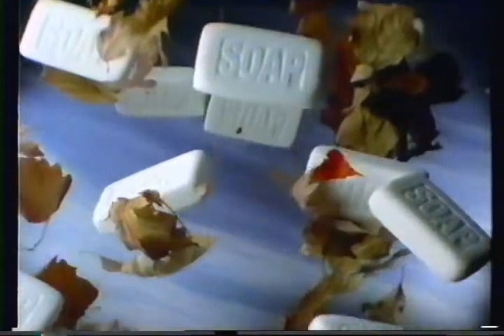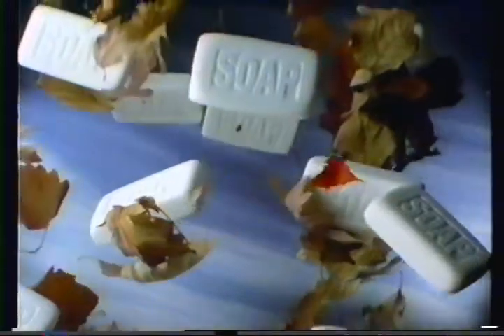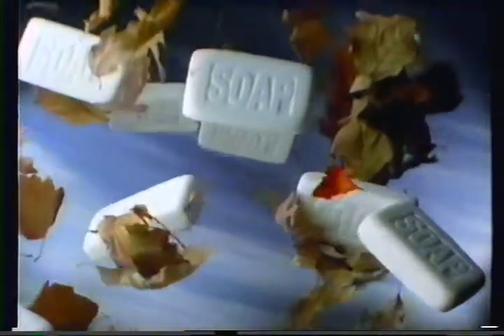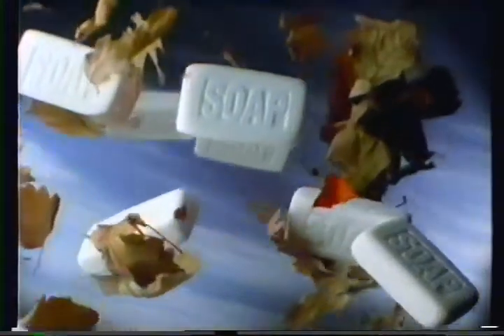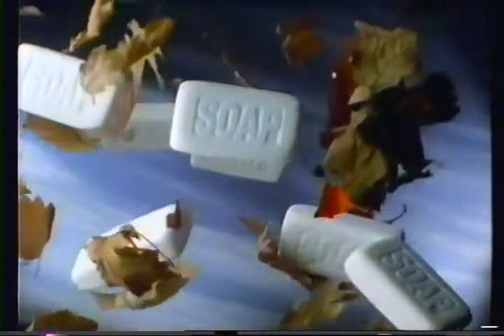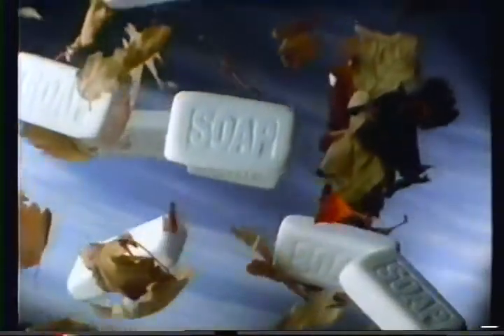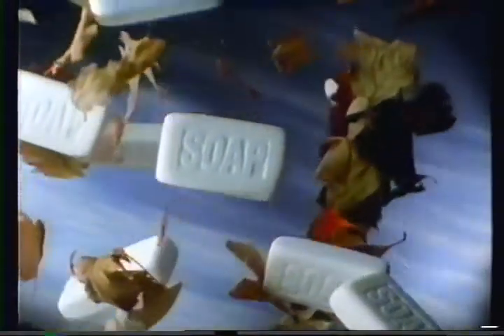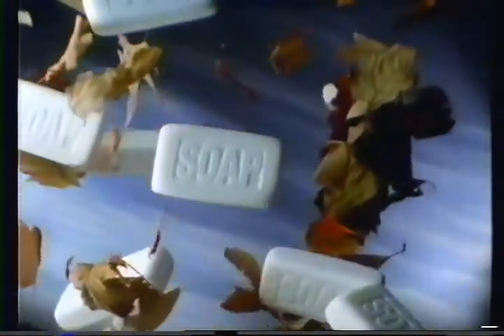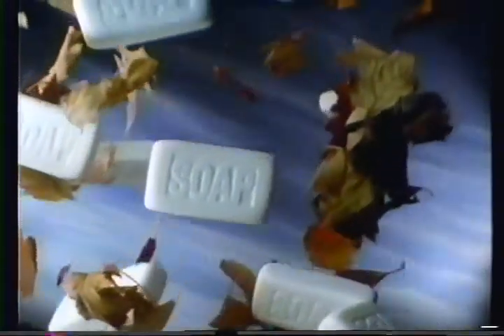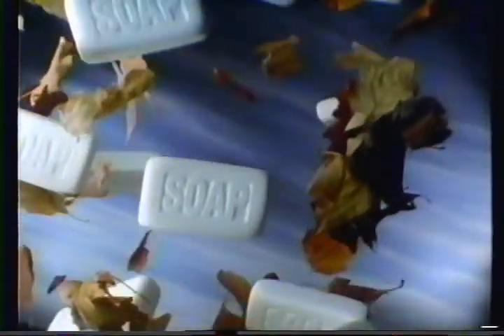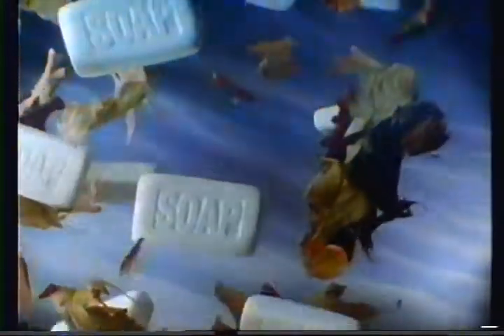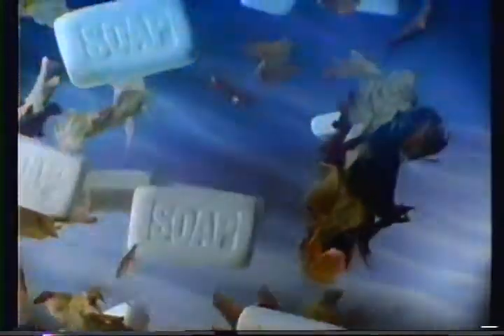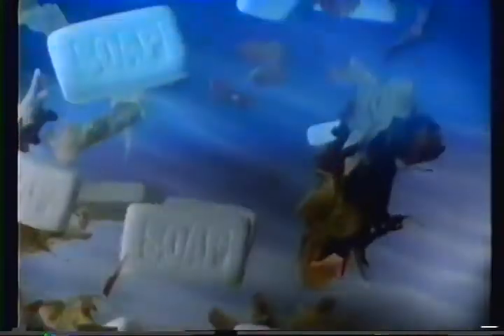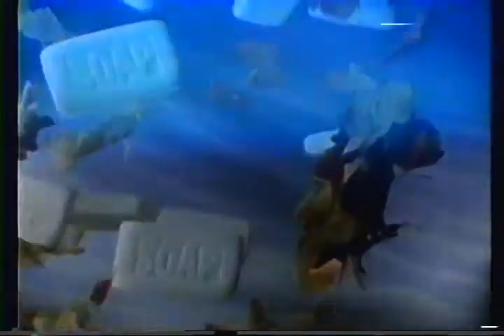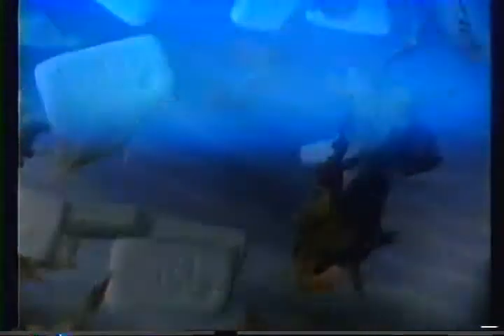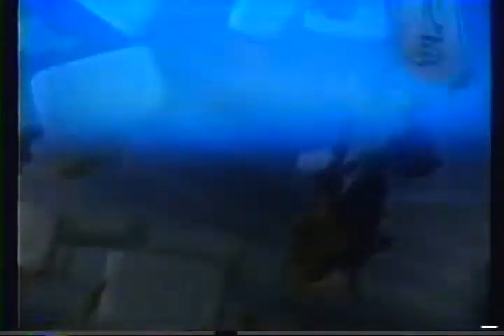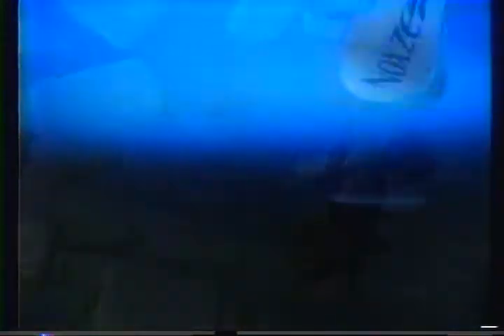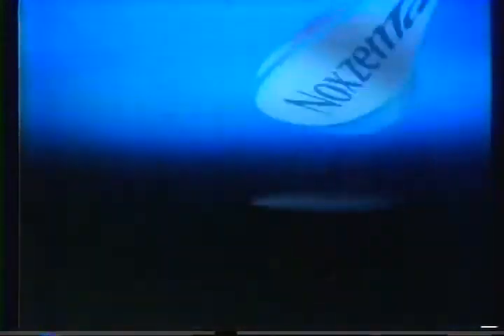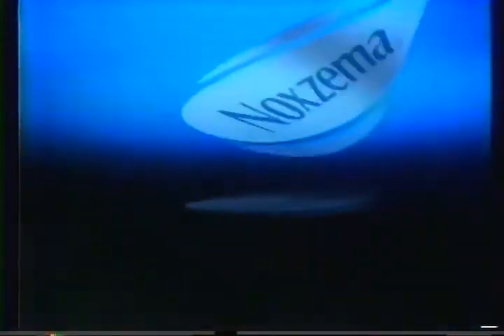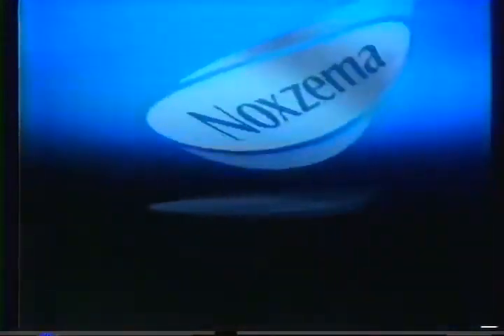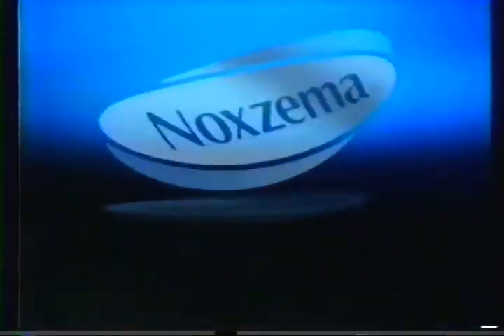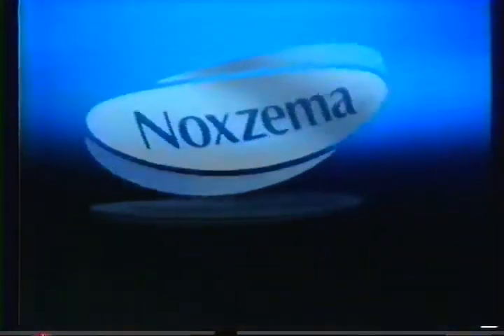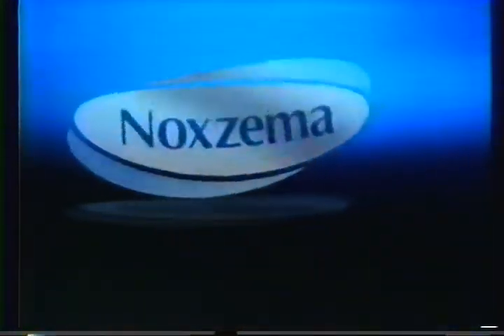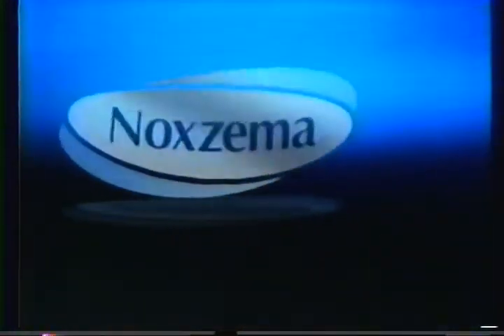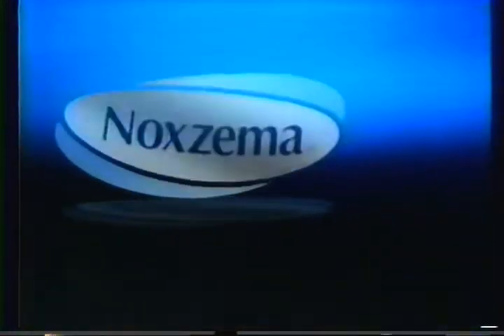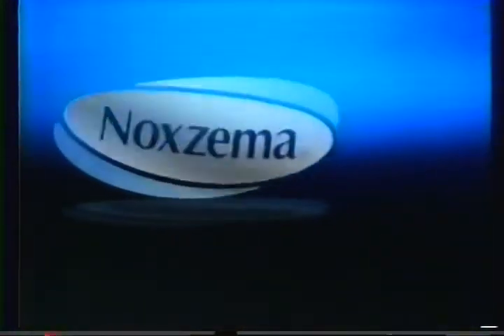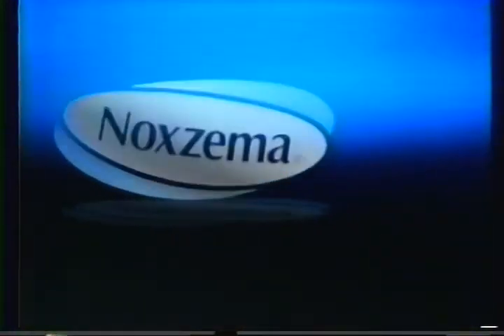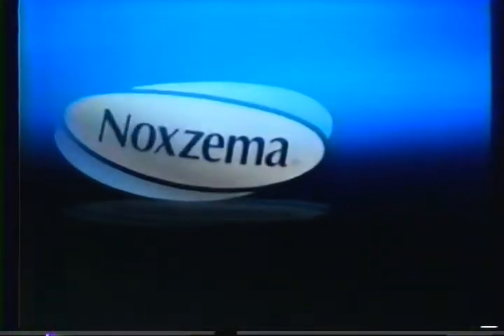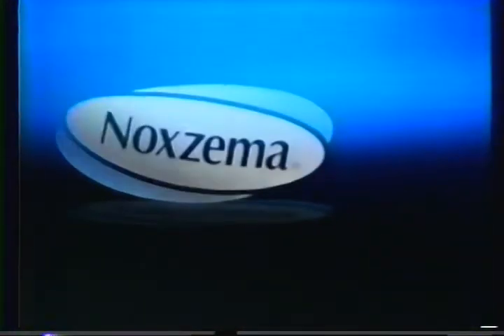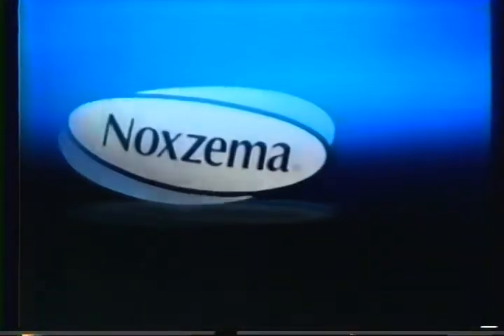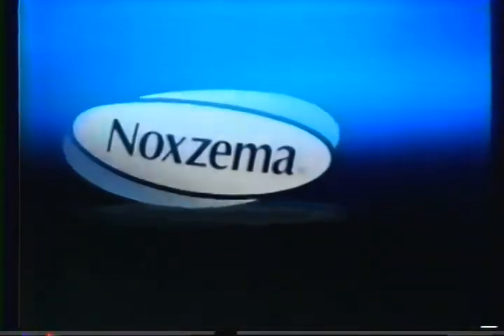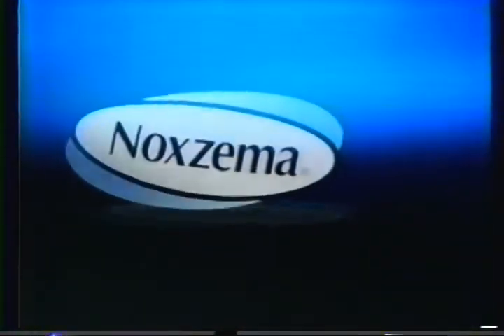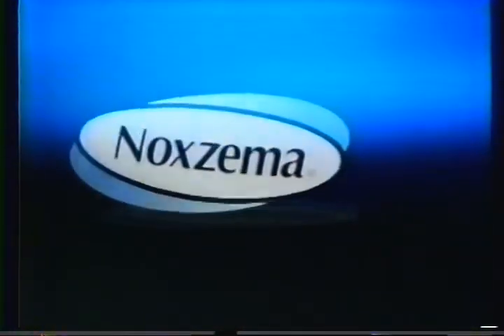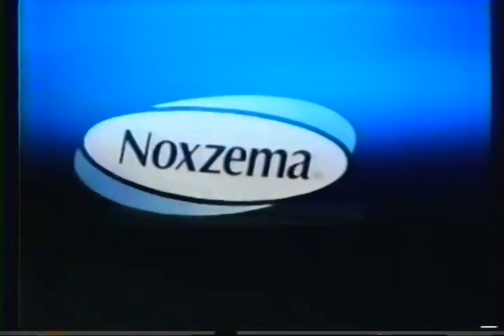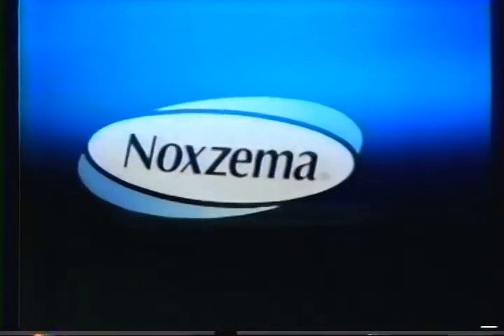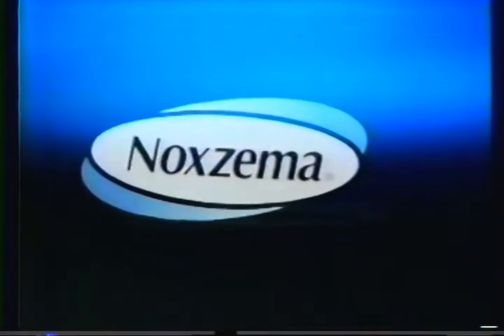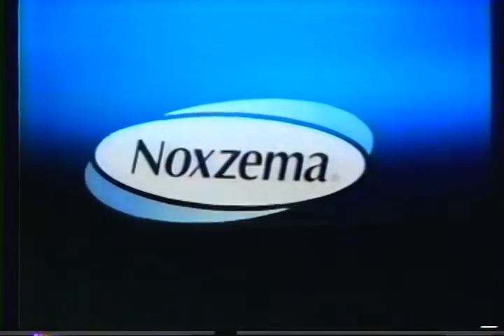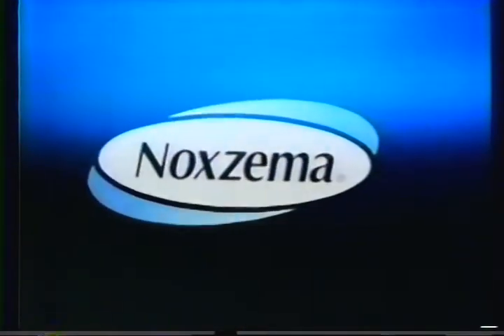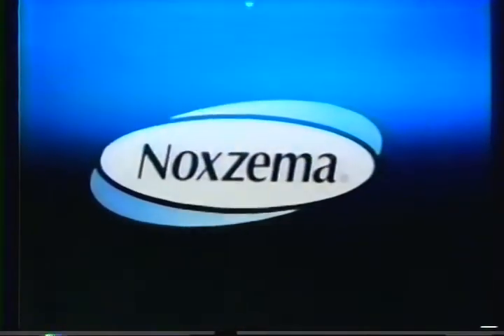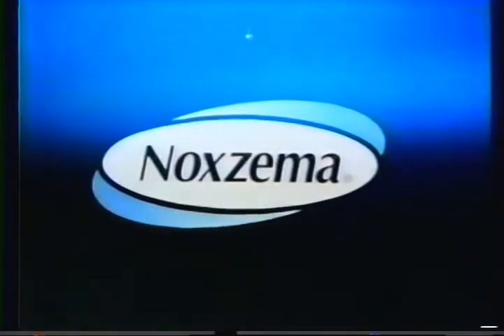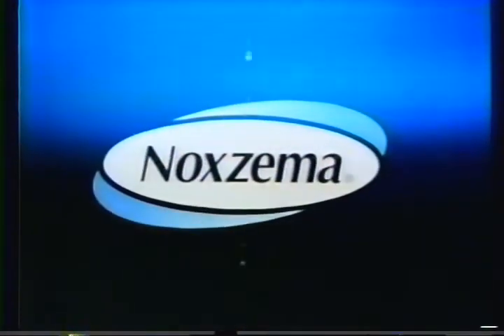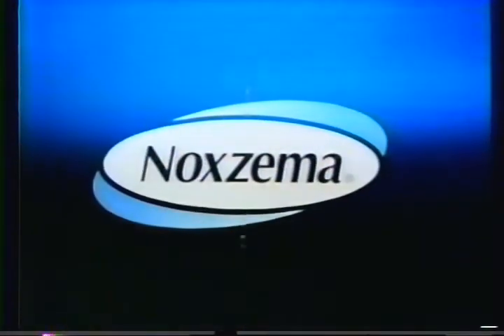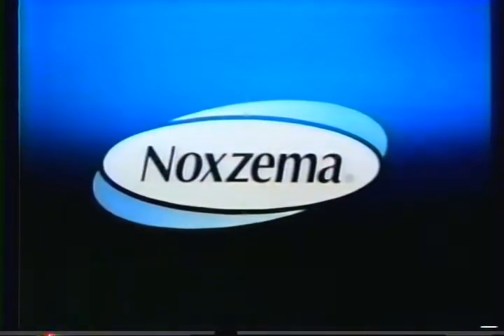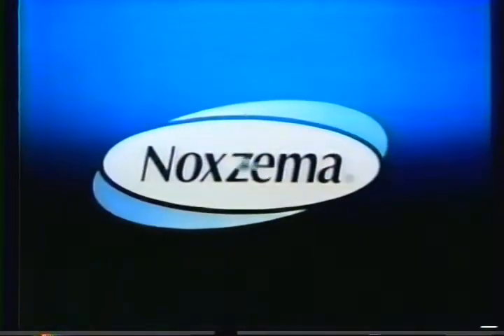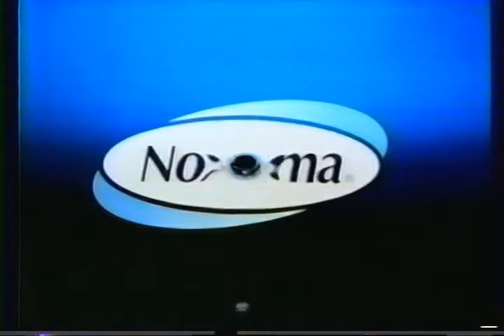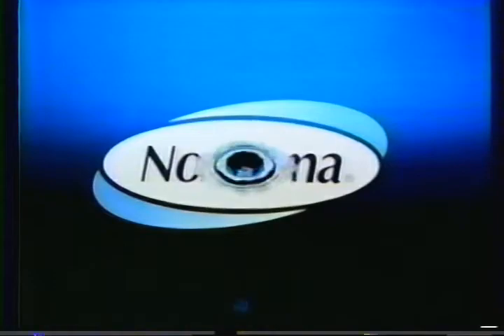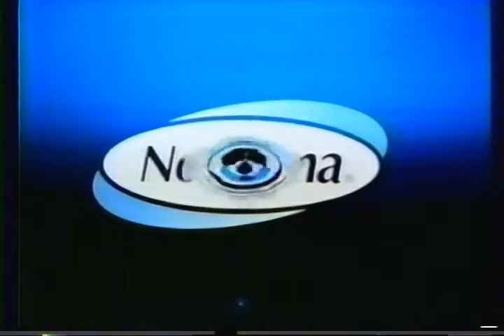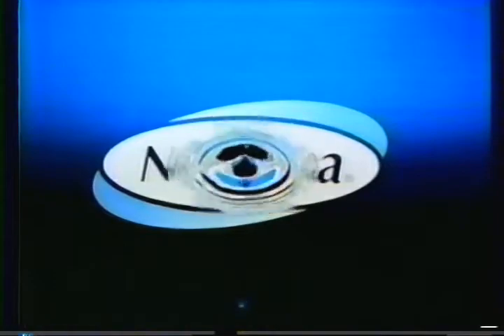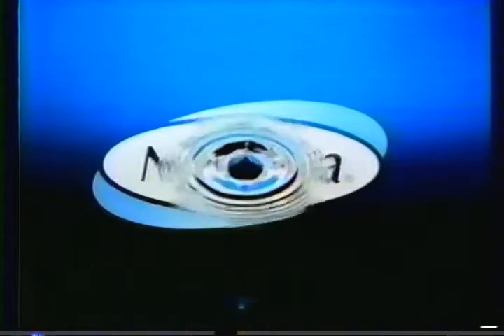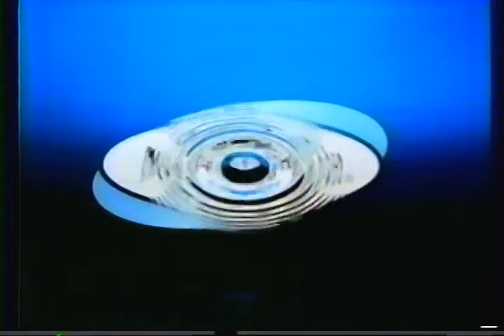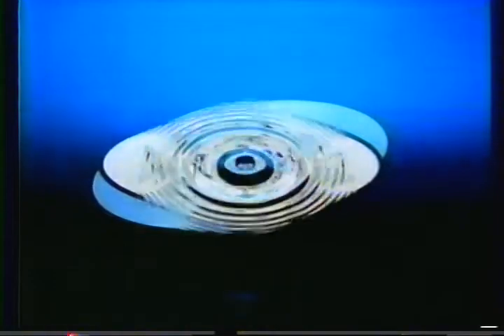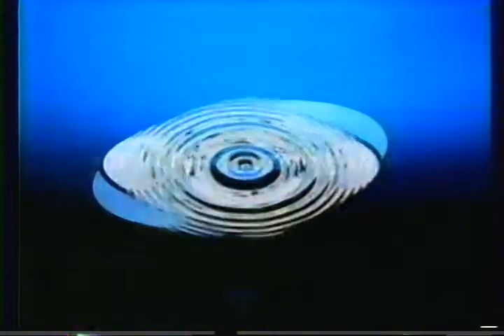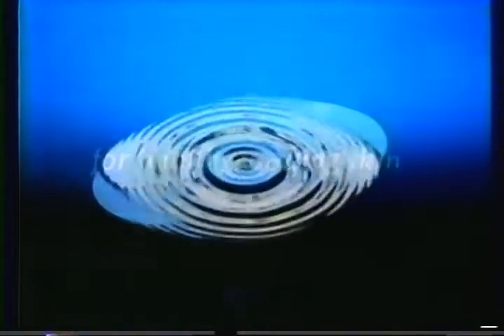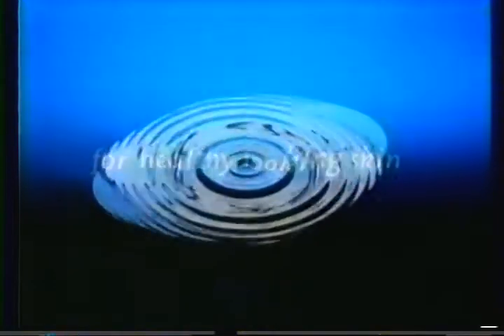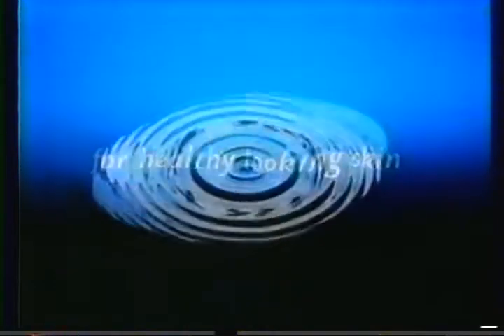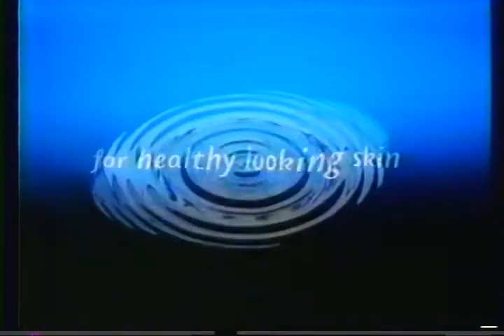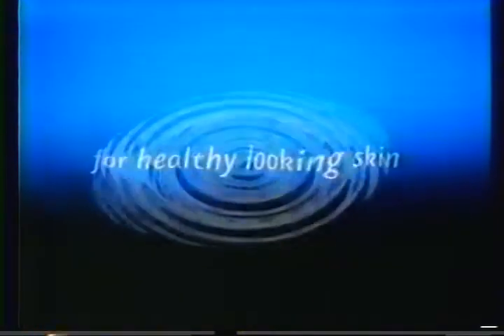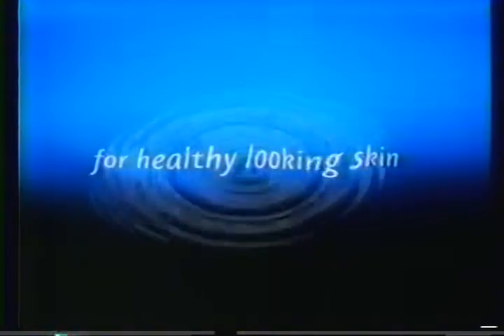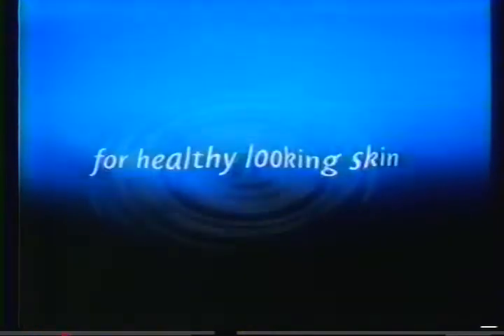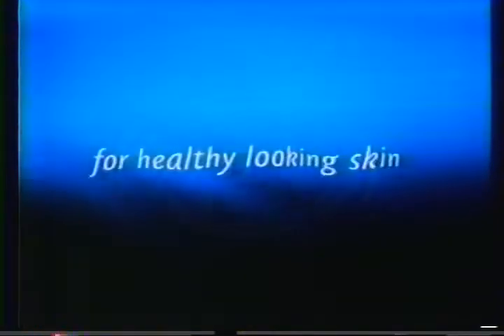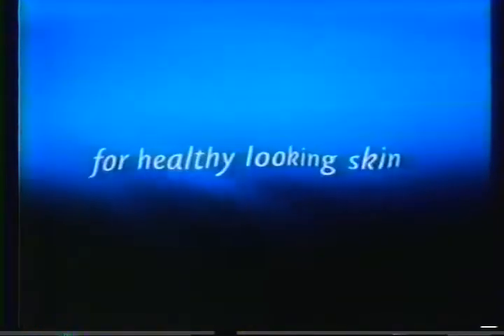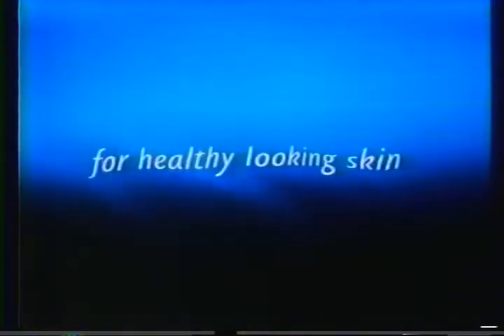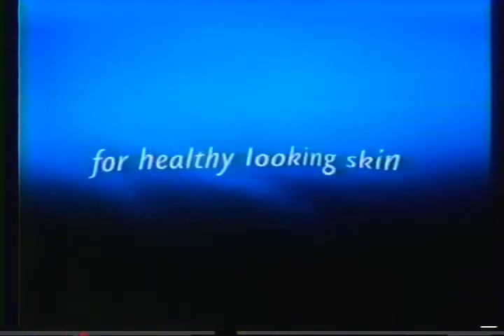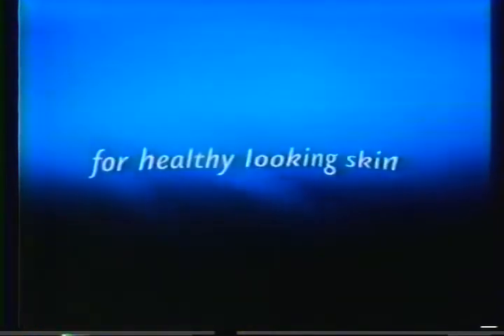Soap can dry. Noxzema conditions. For healthy-looking skin.